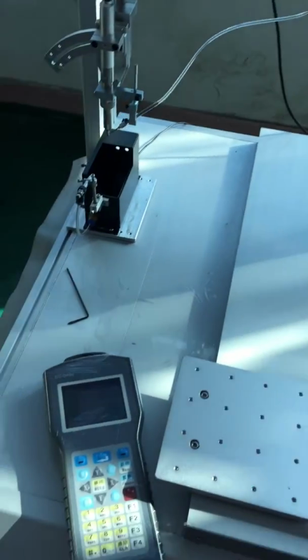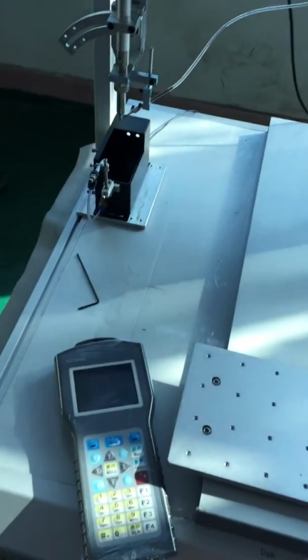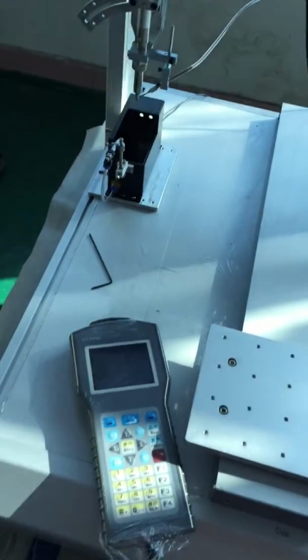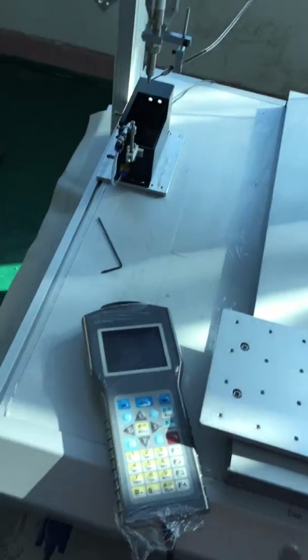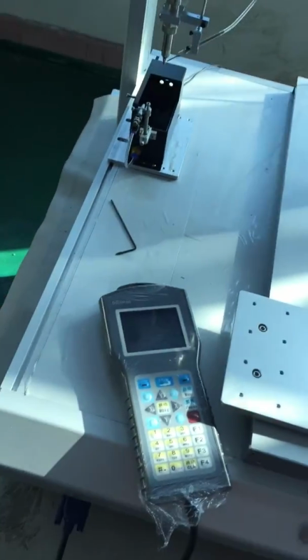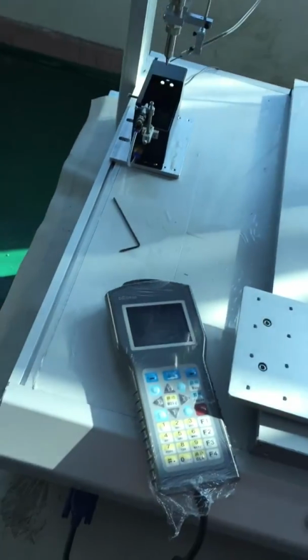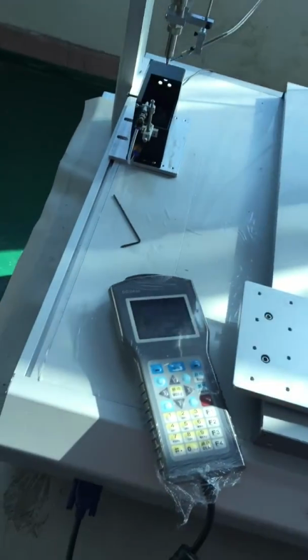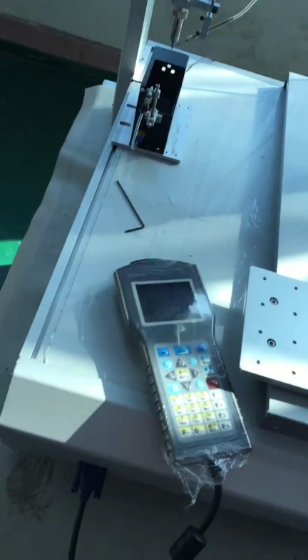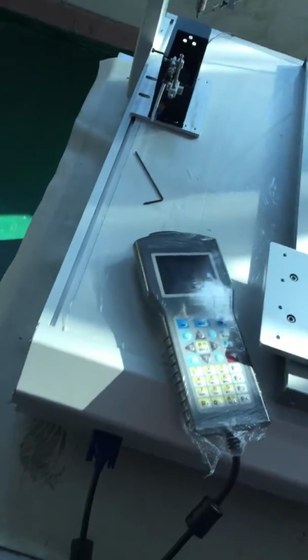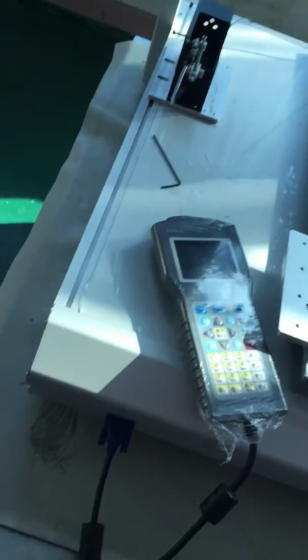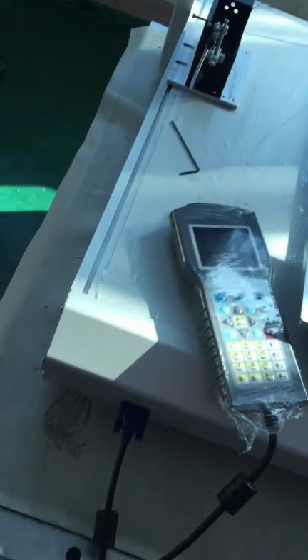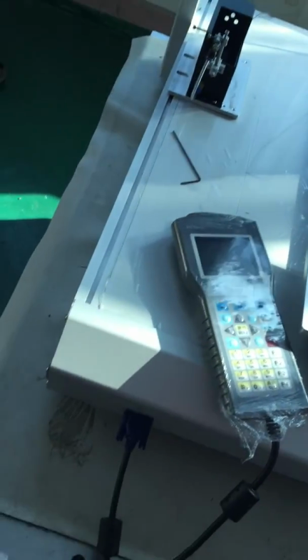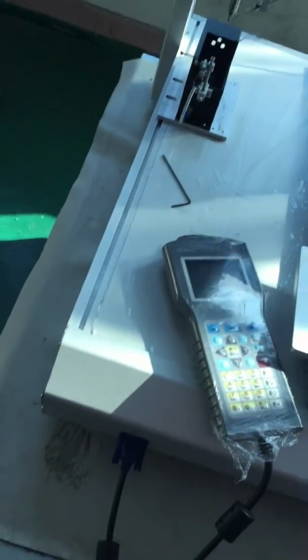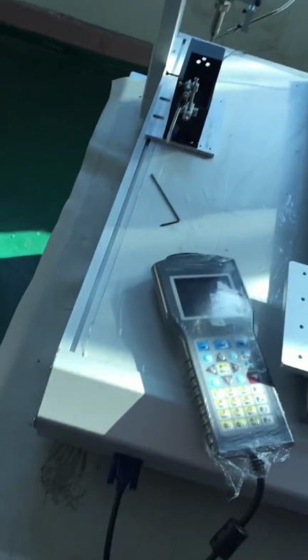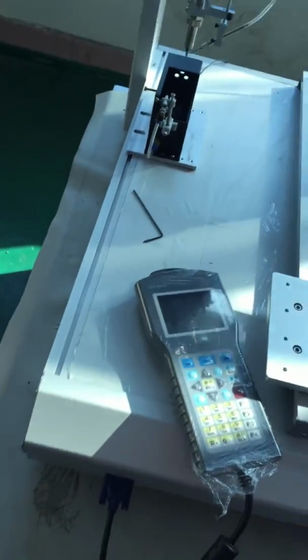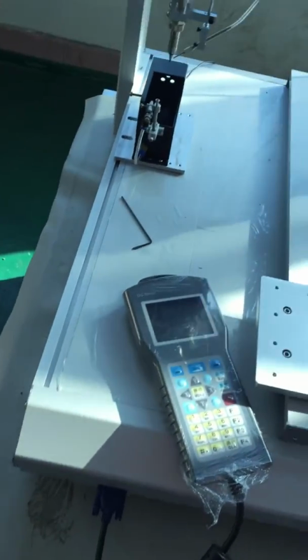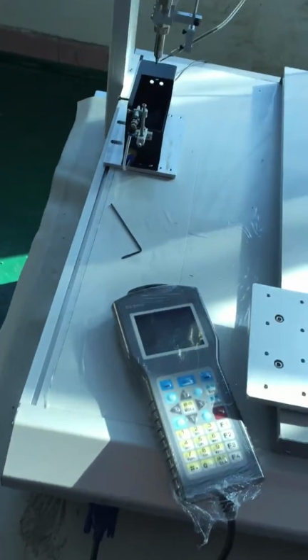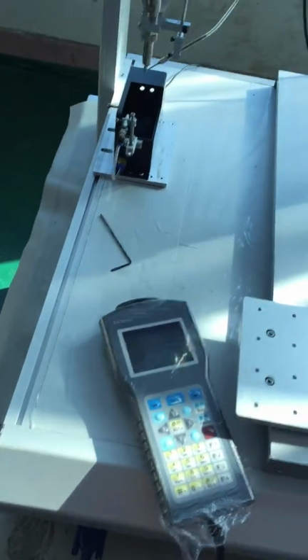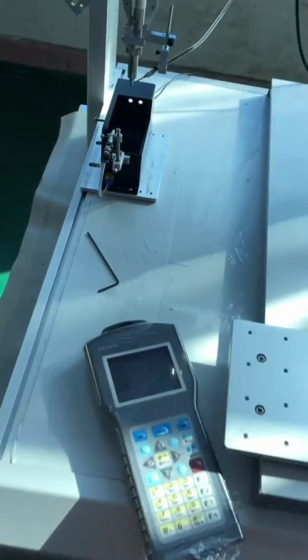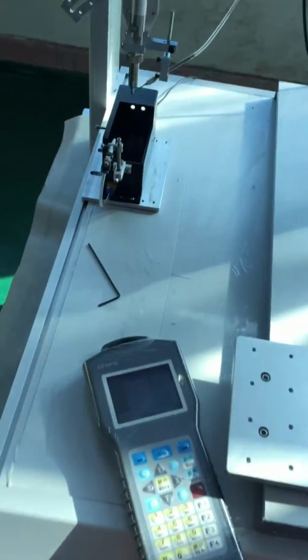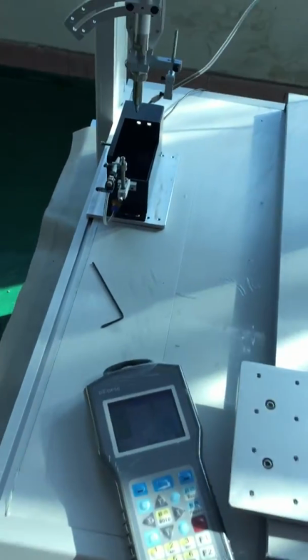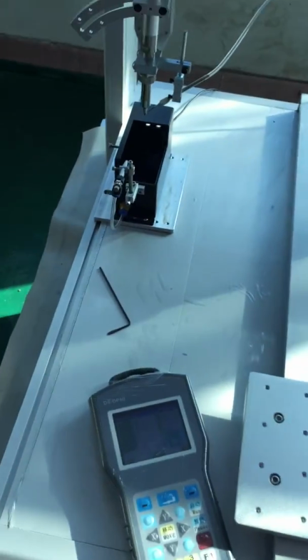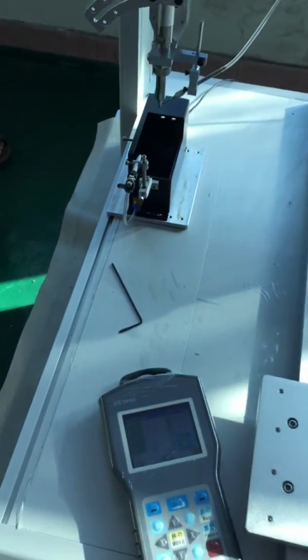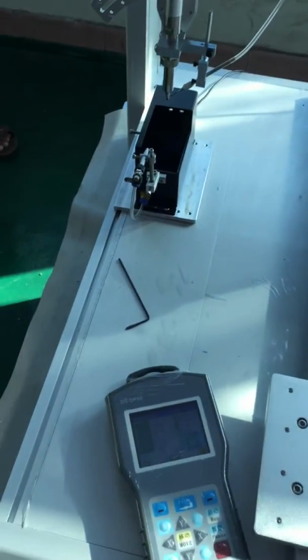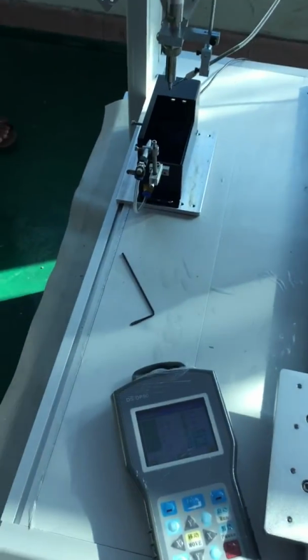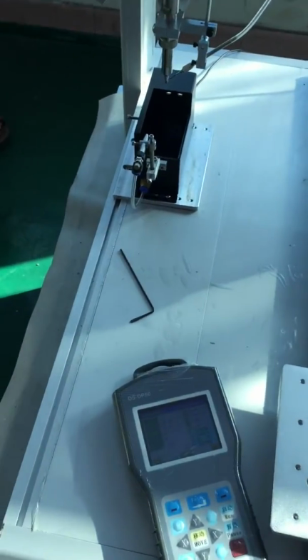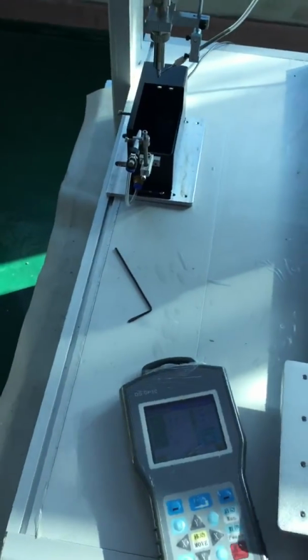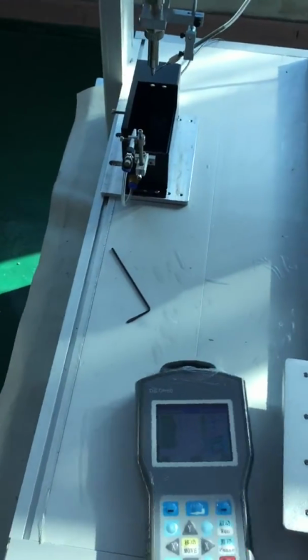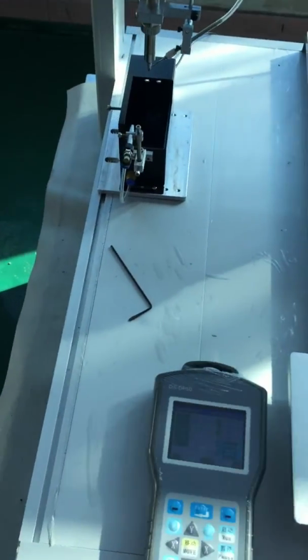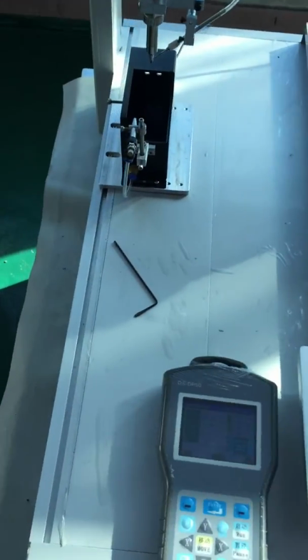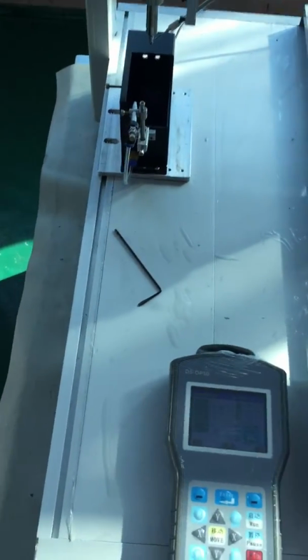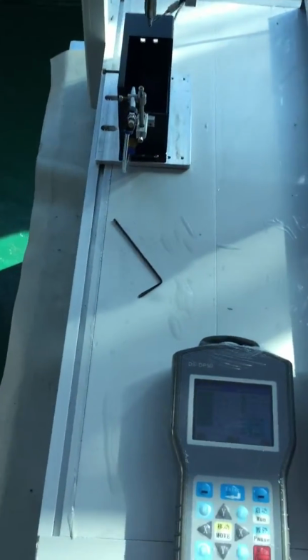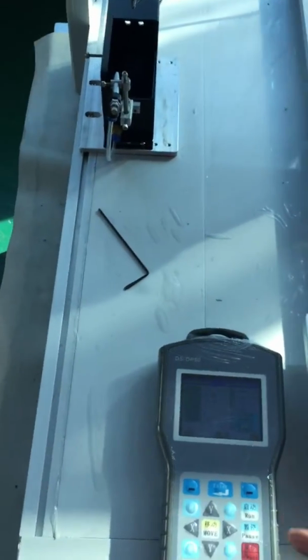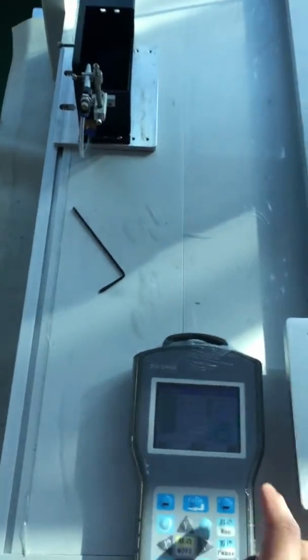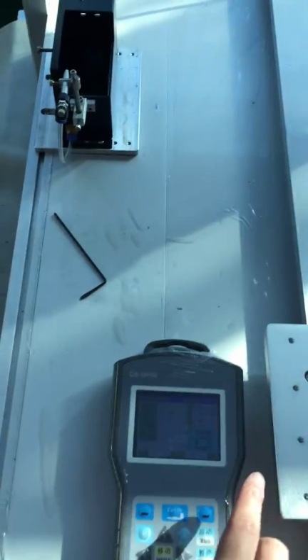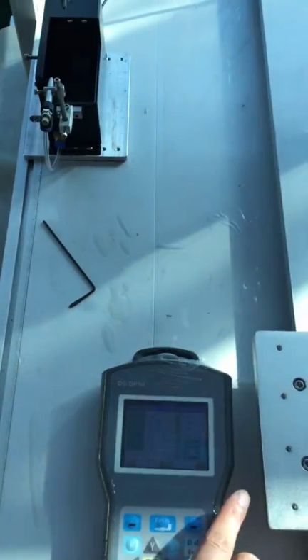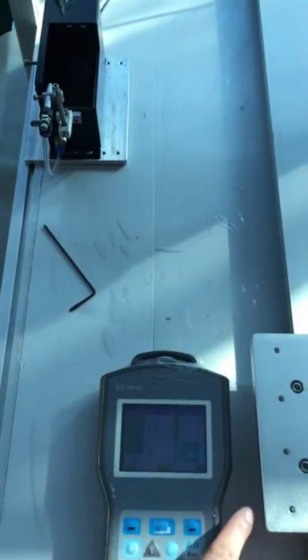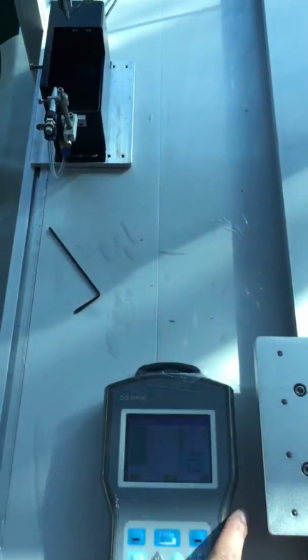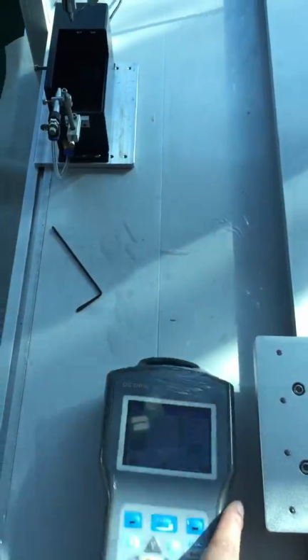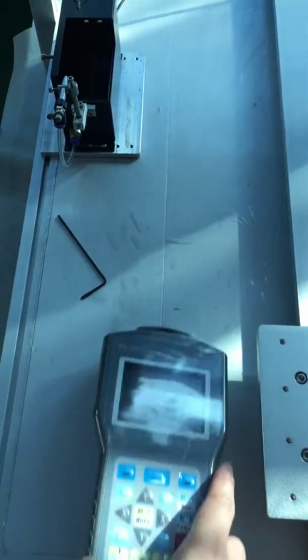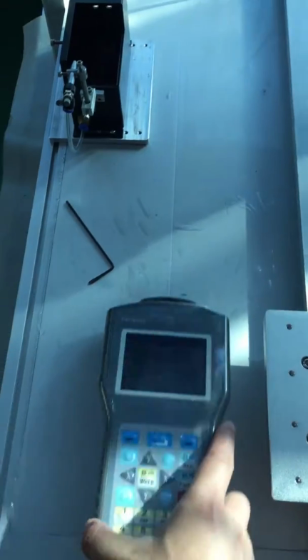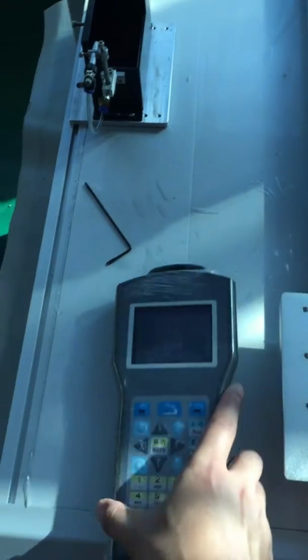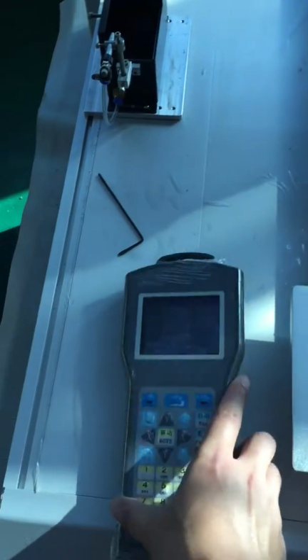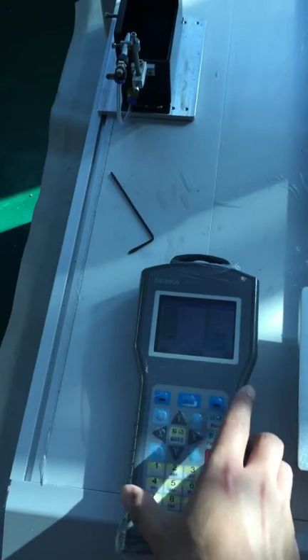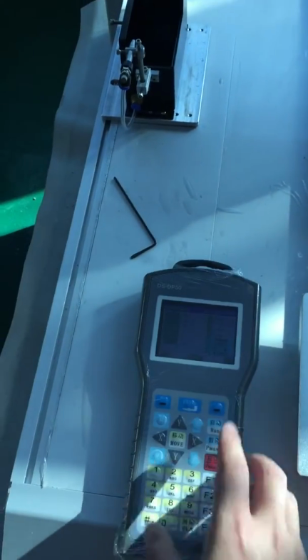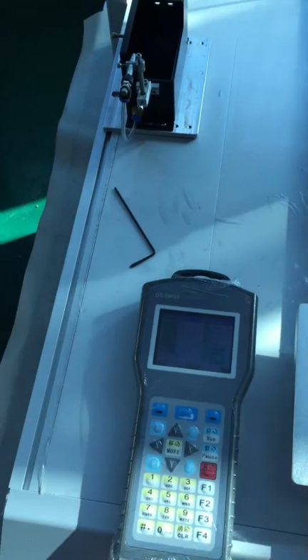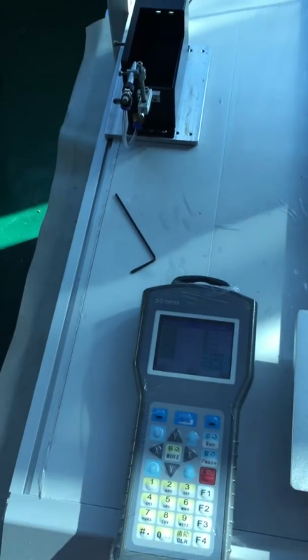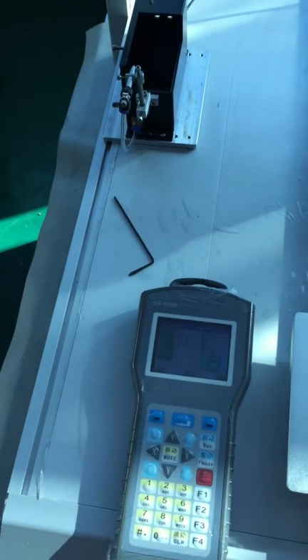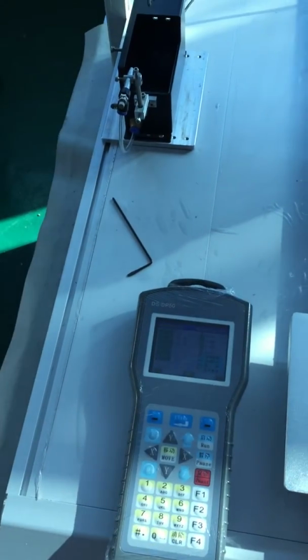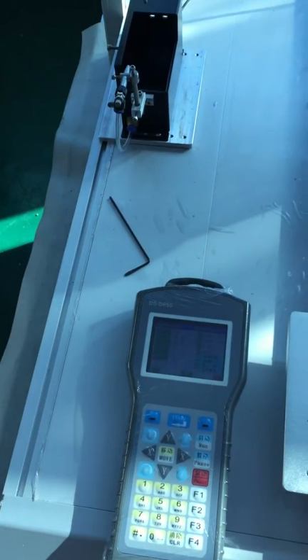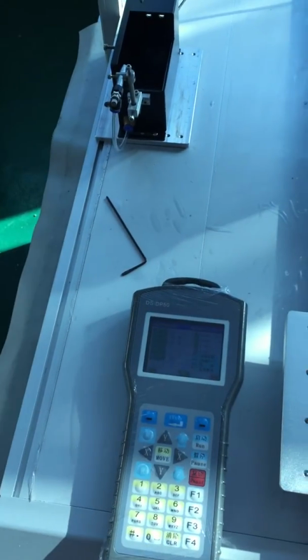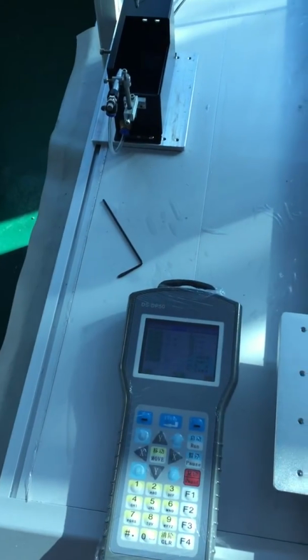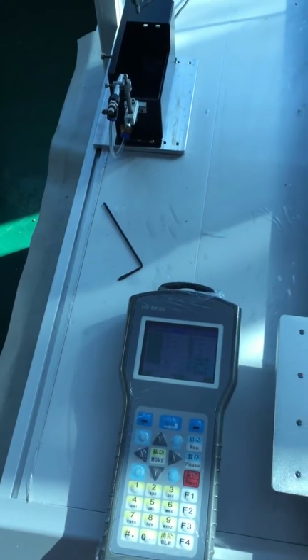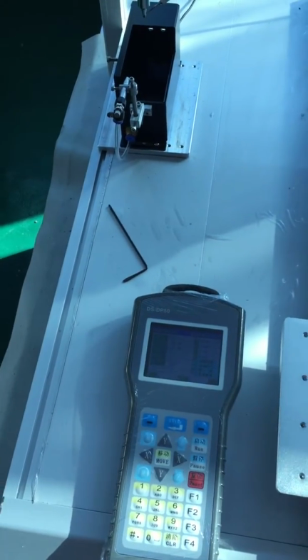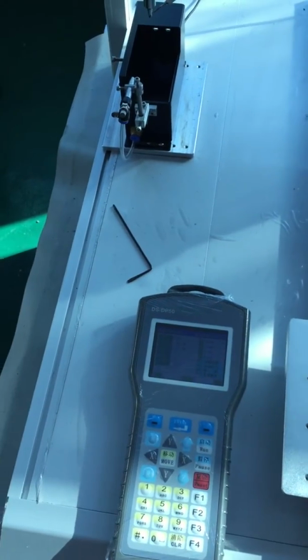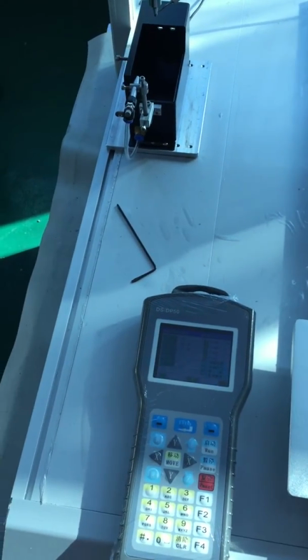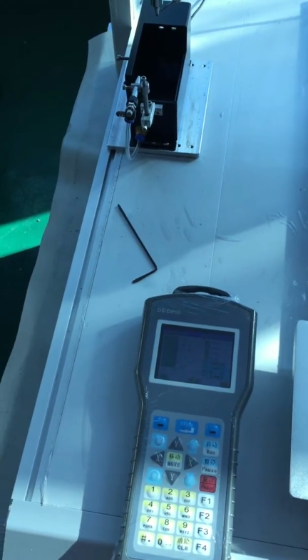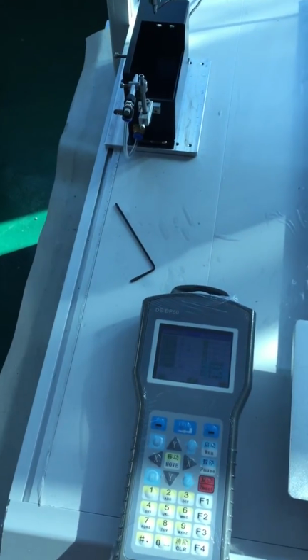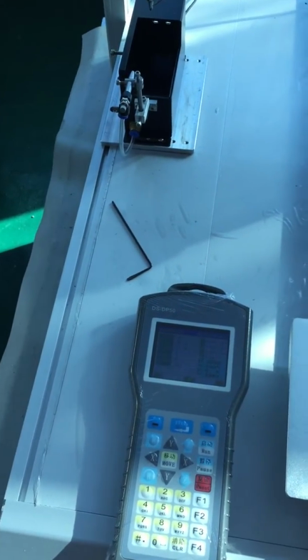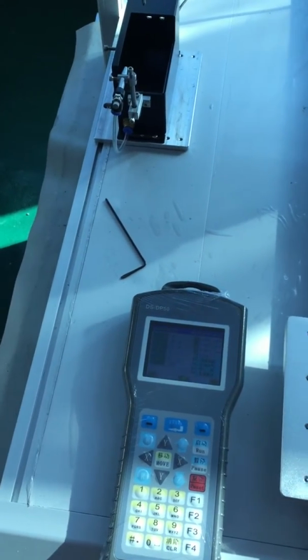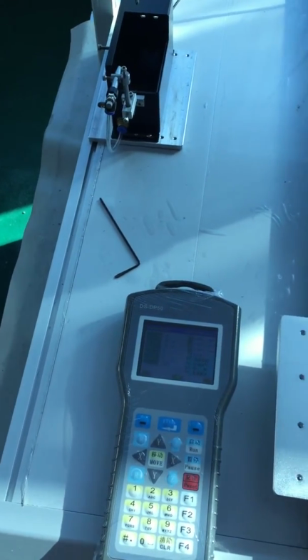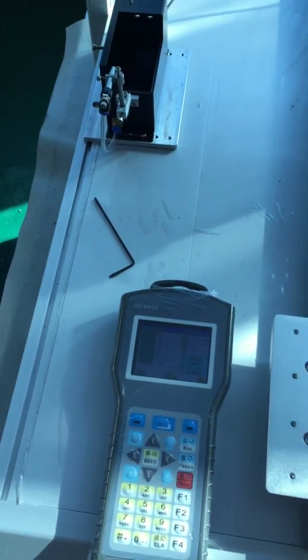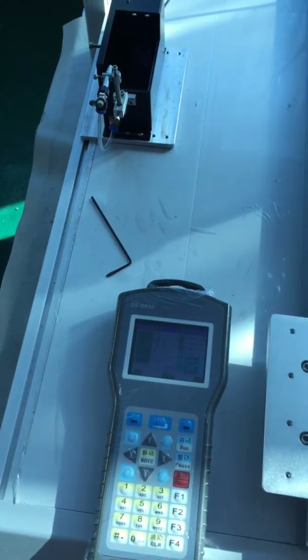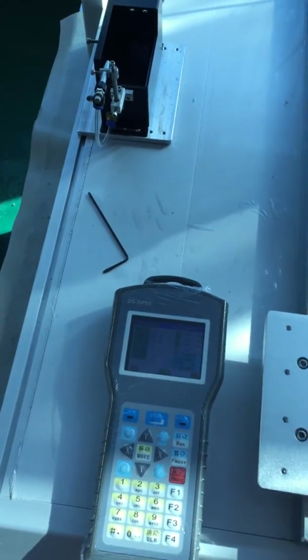Okay, next step — we will talk about how to set this teaching box.